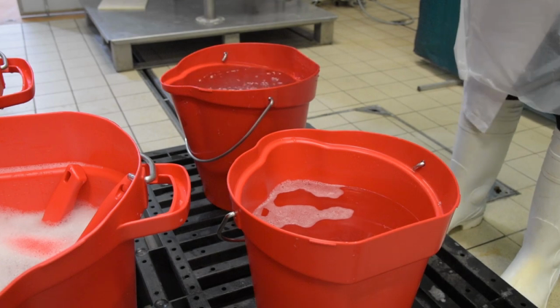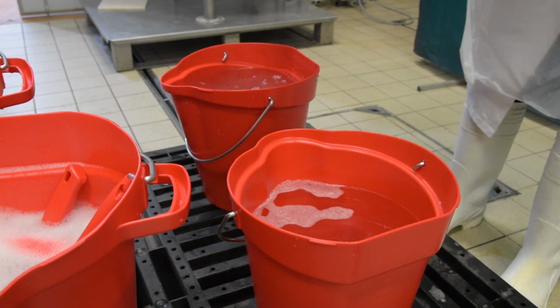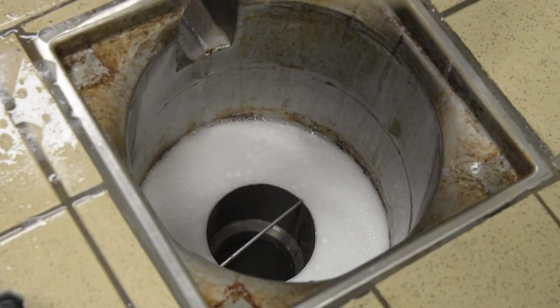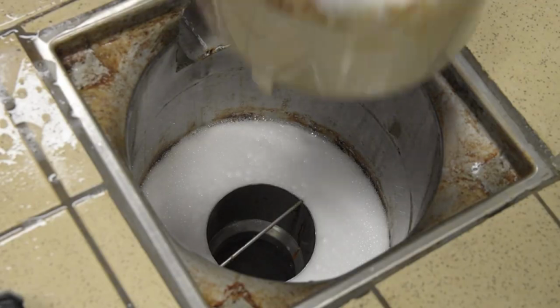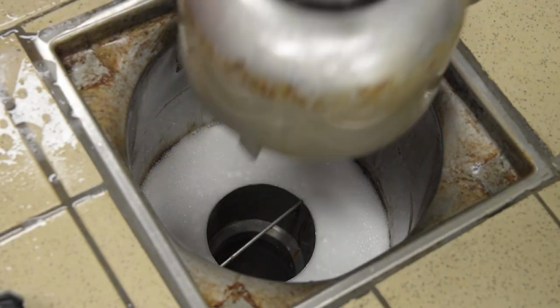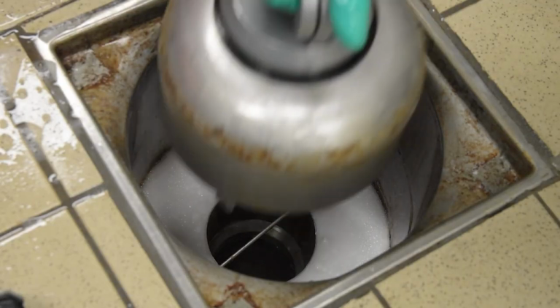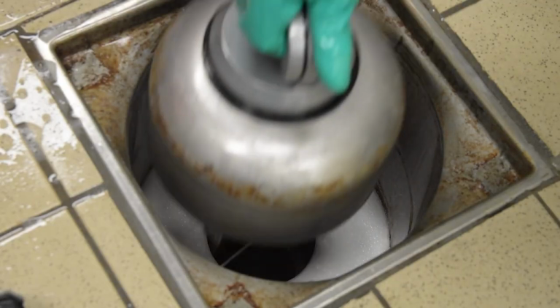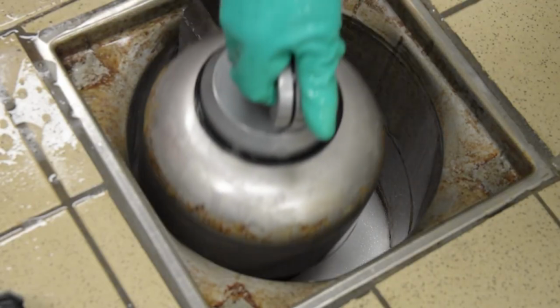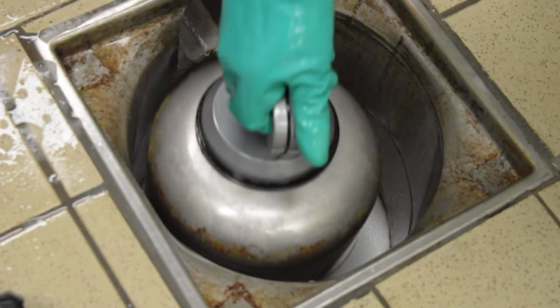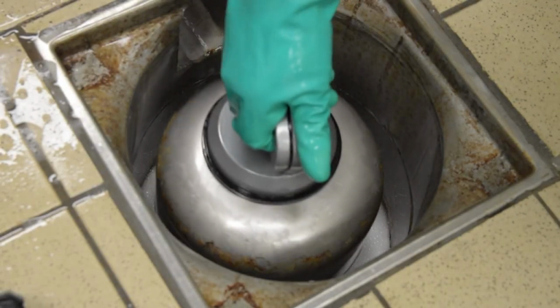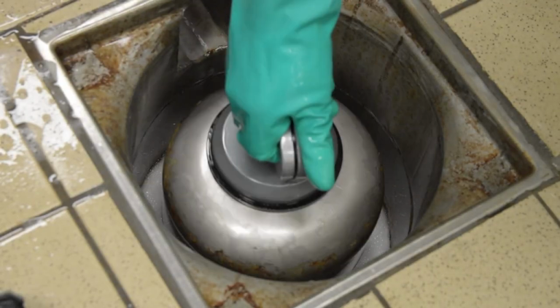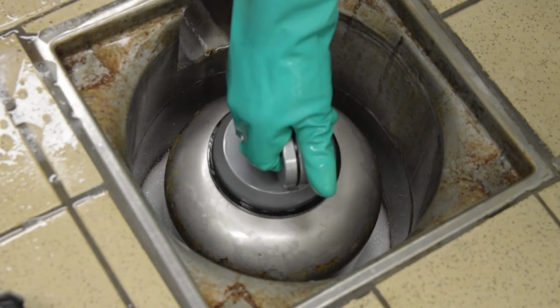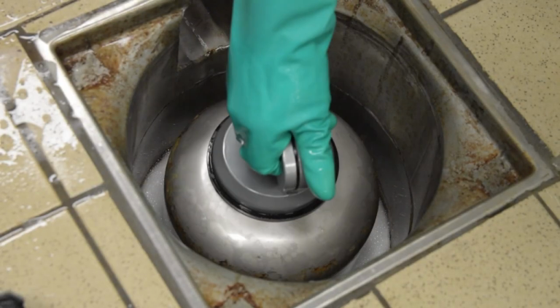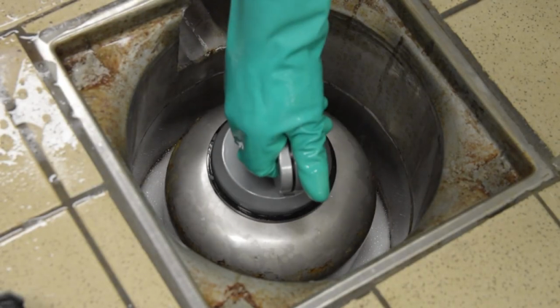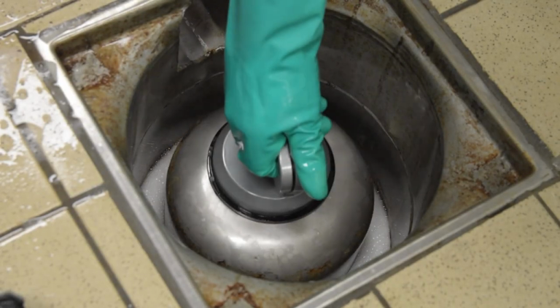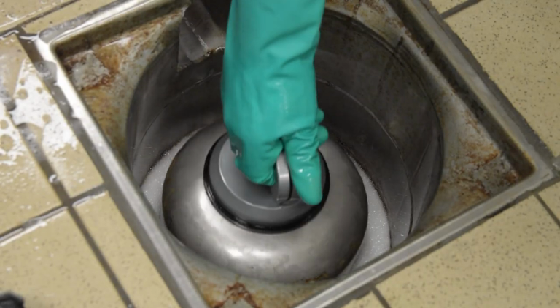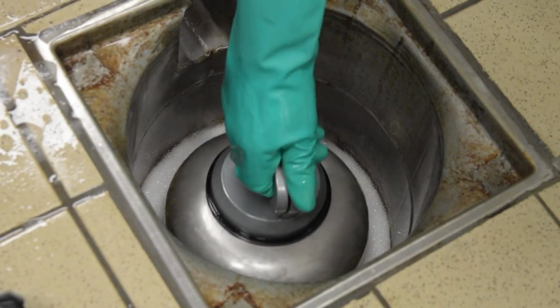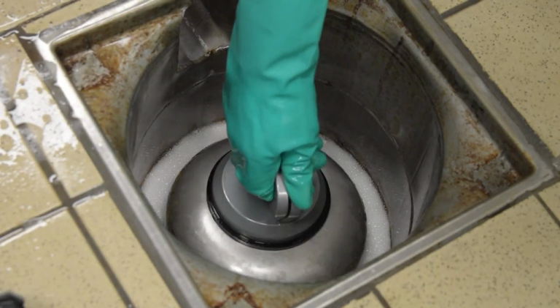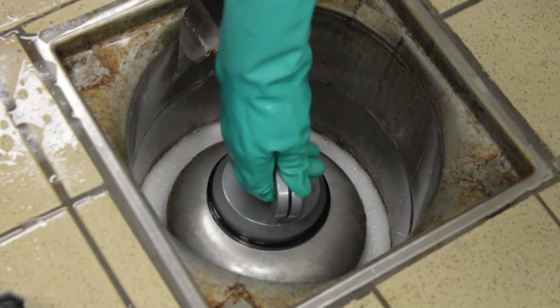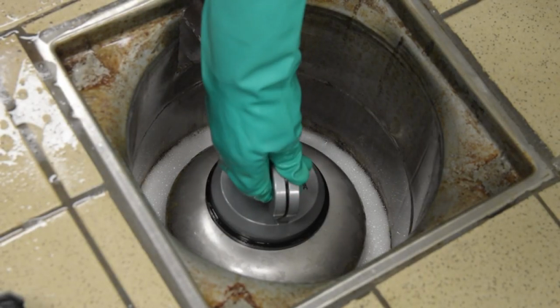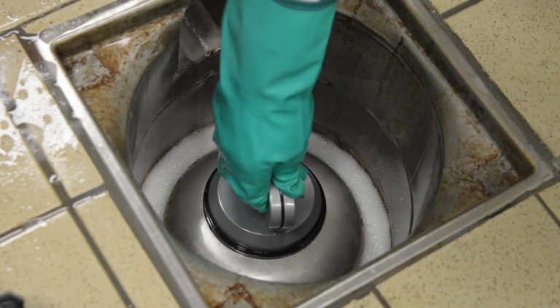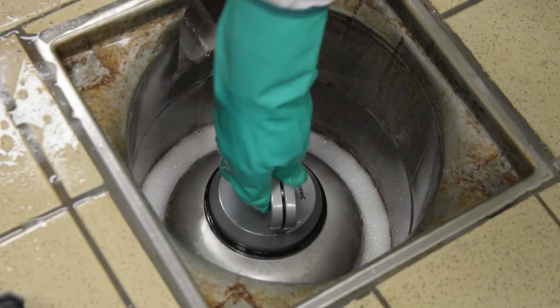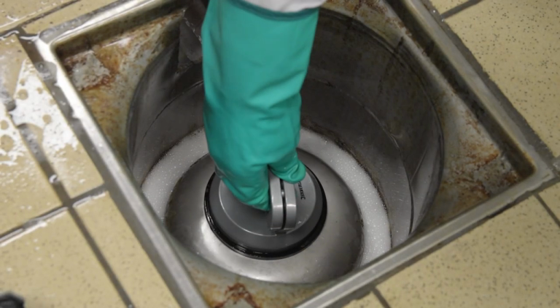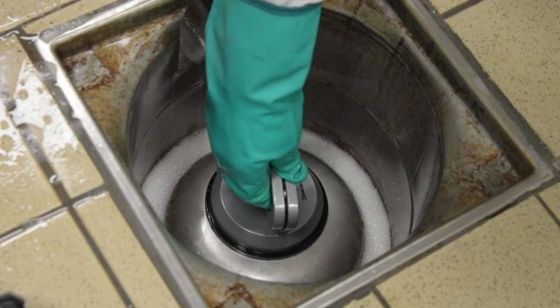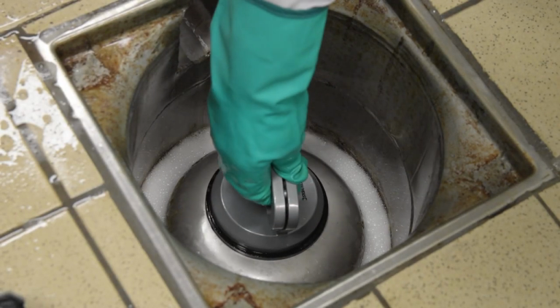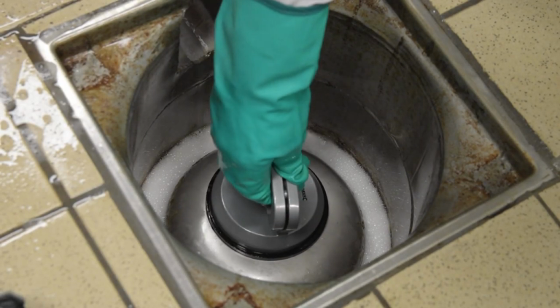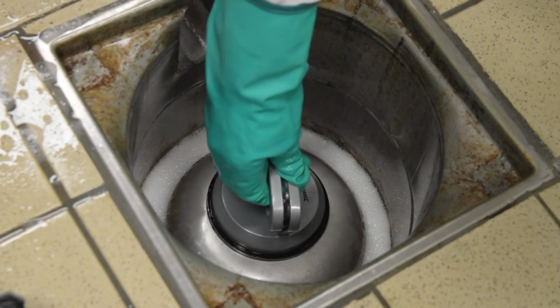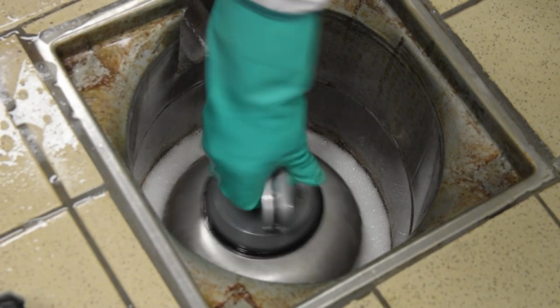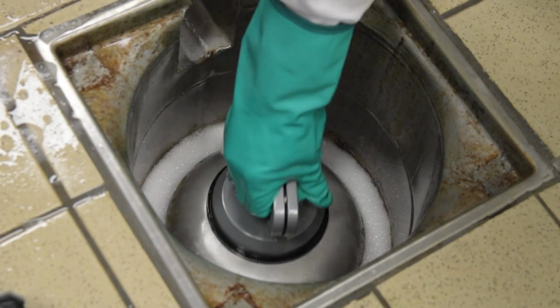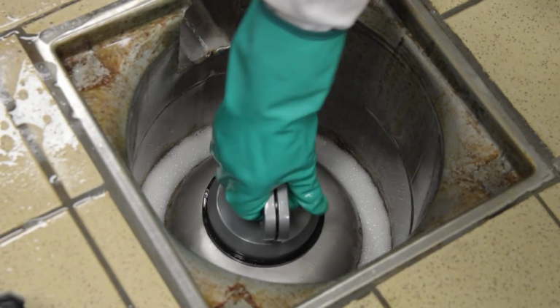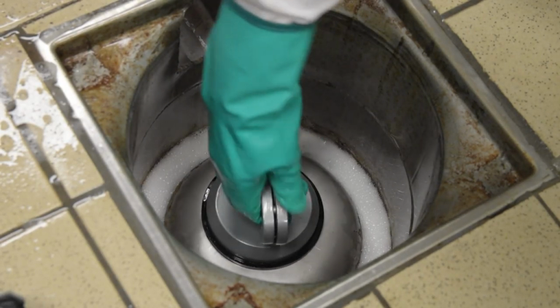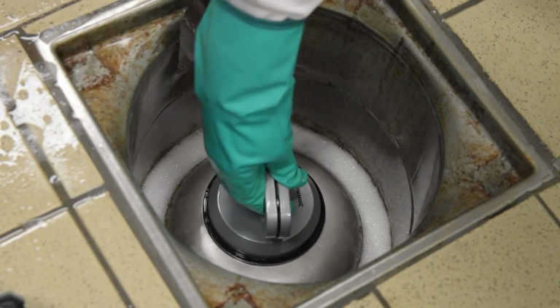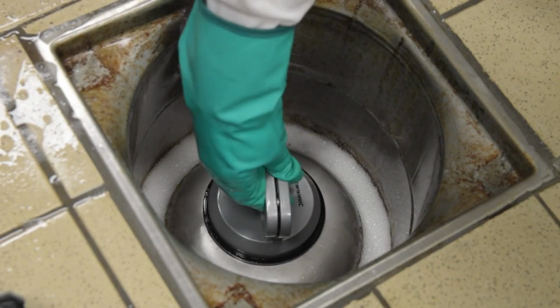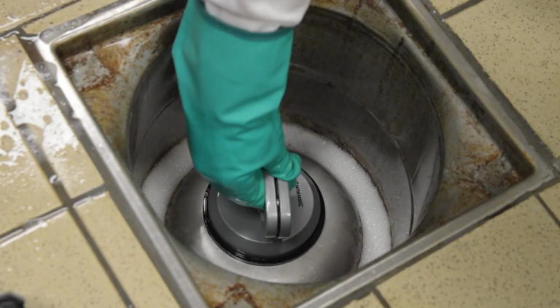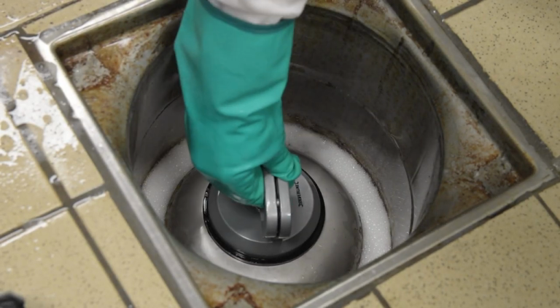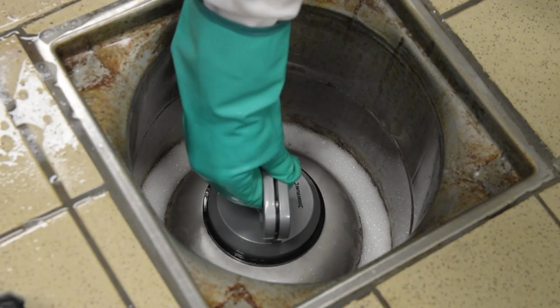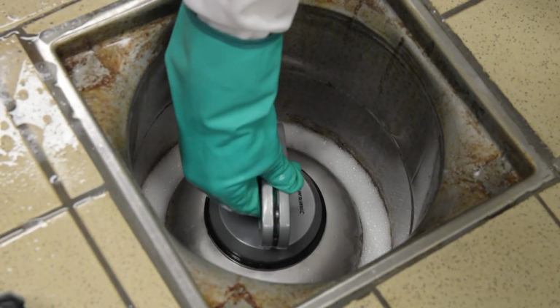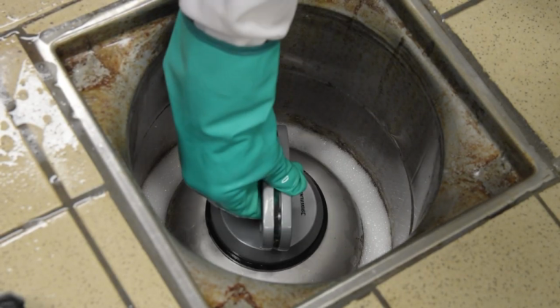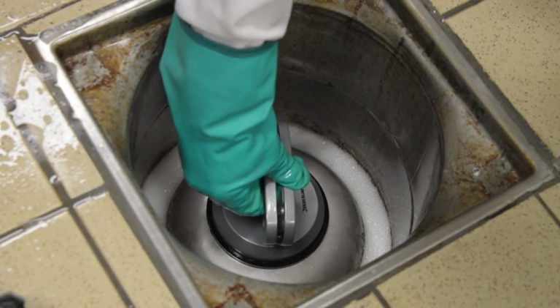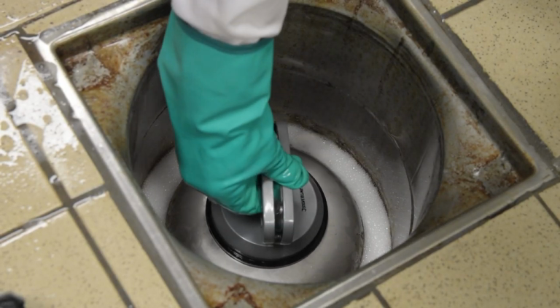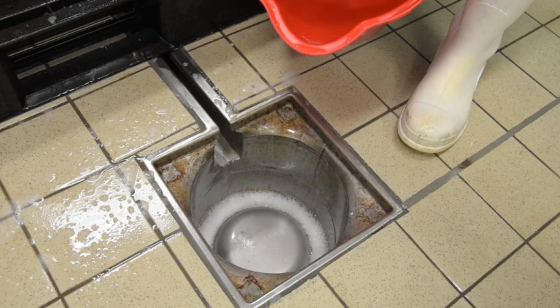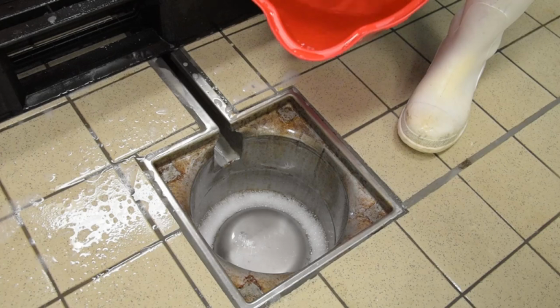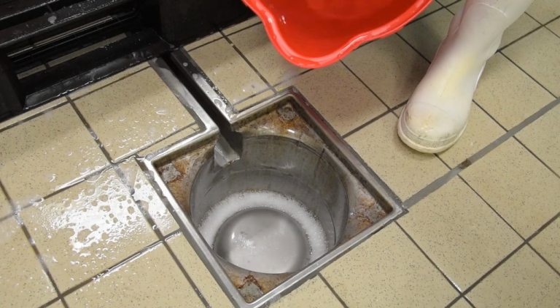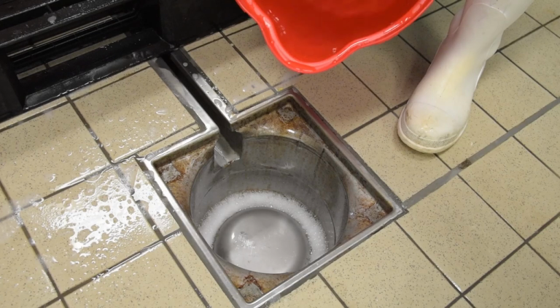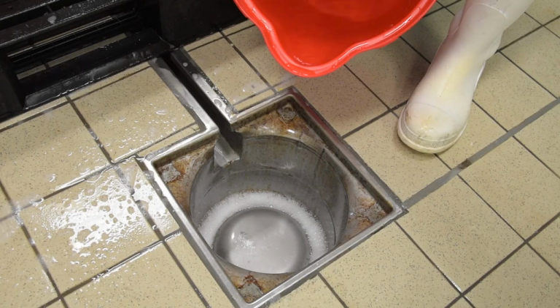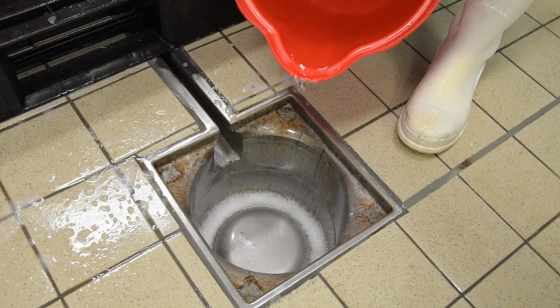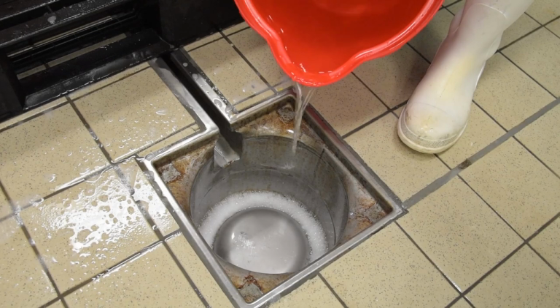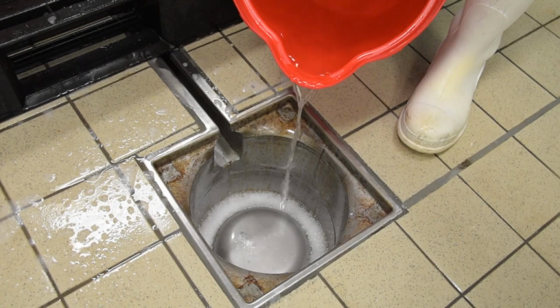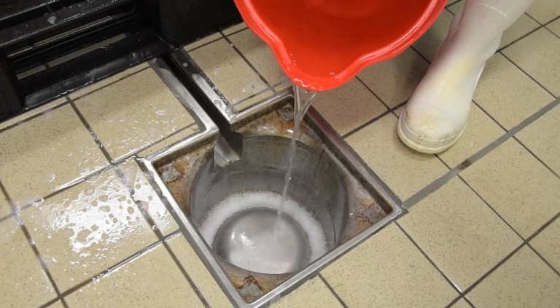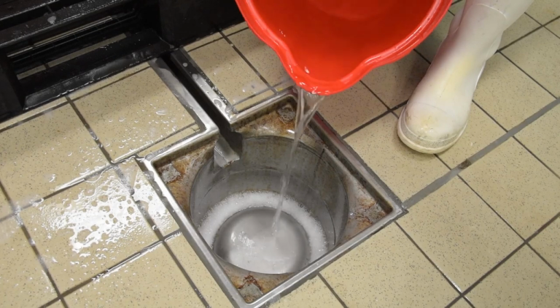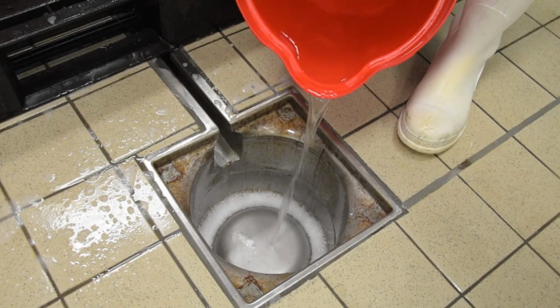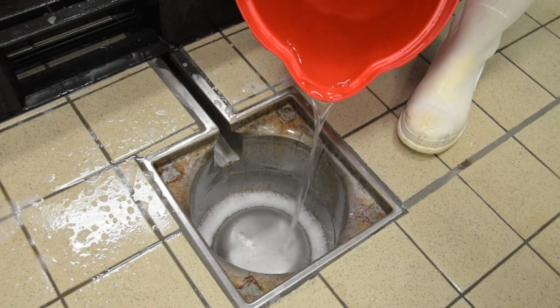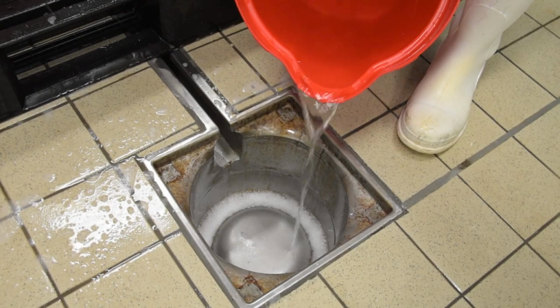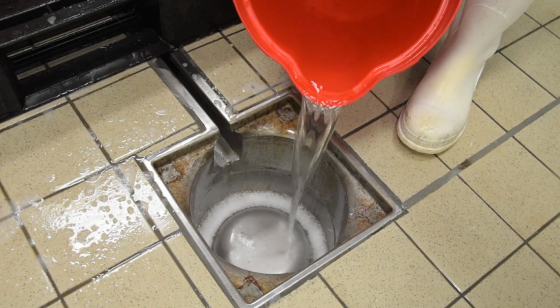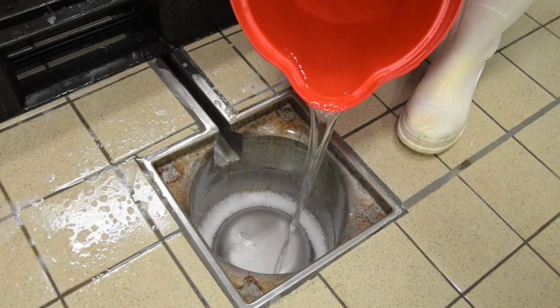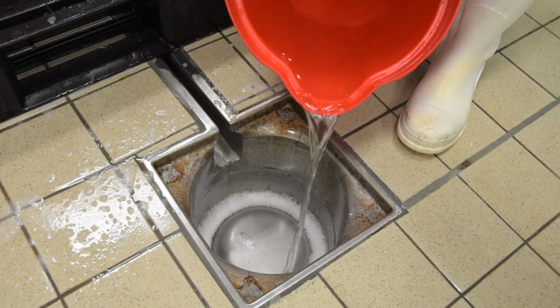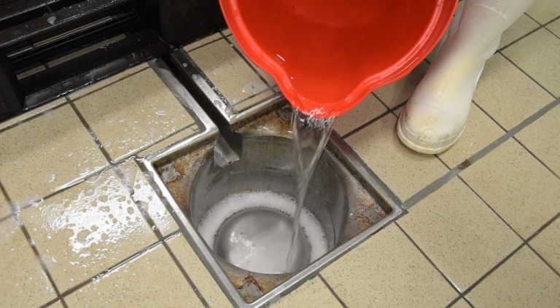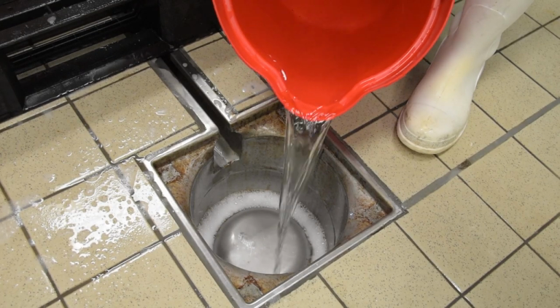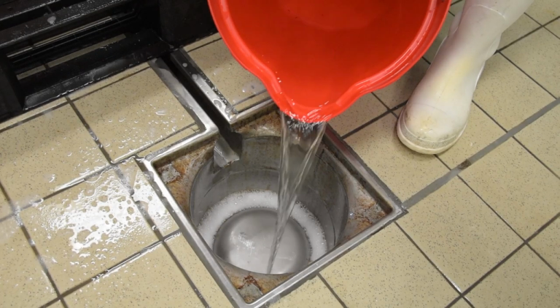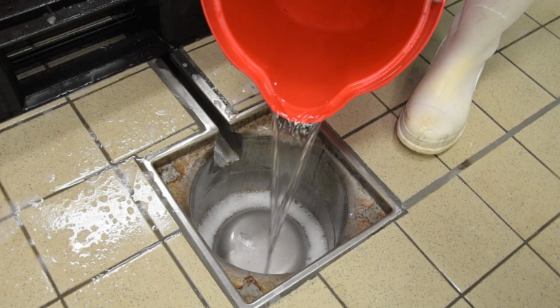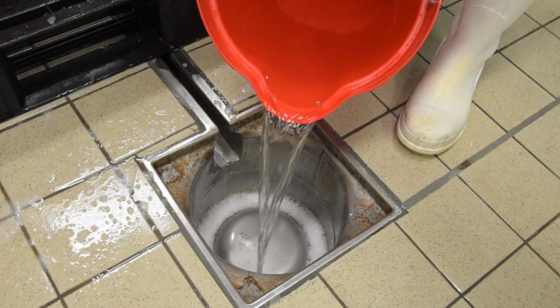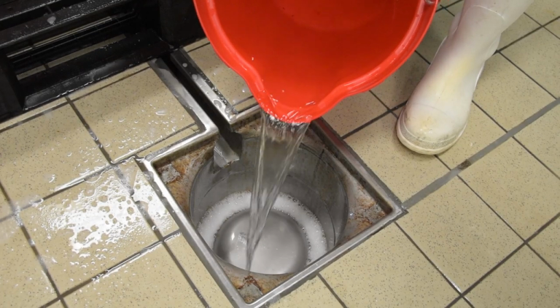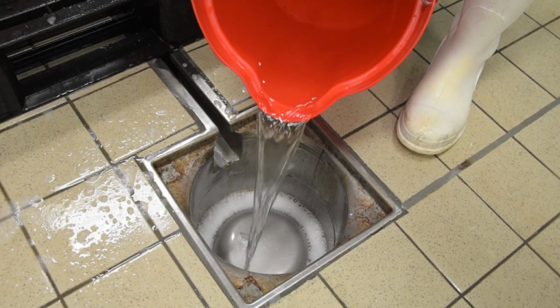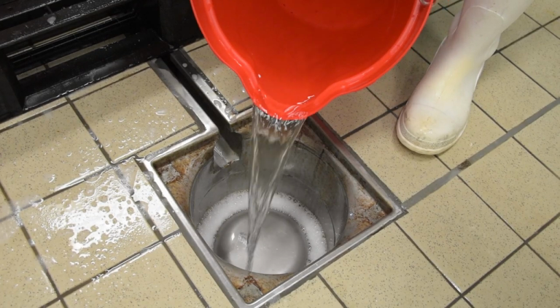Using the removal tool, return the mushroom into the cleaned drain. Apply disinfectant to the drain.